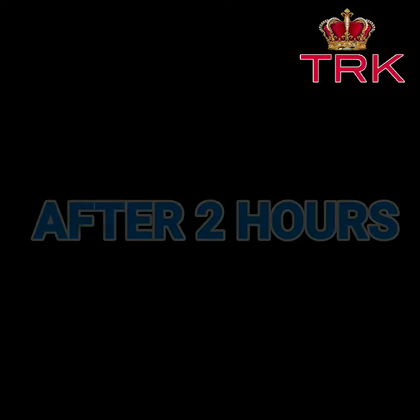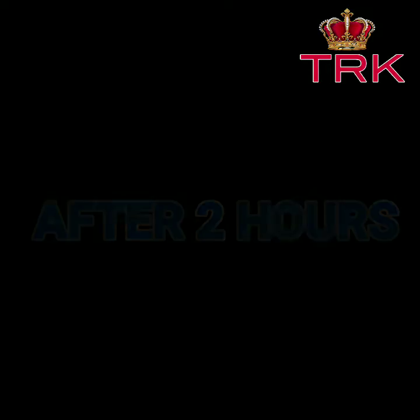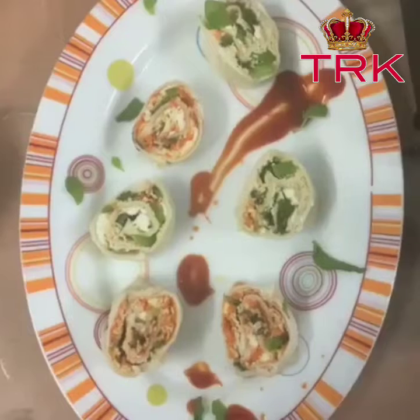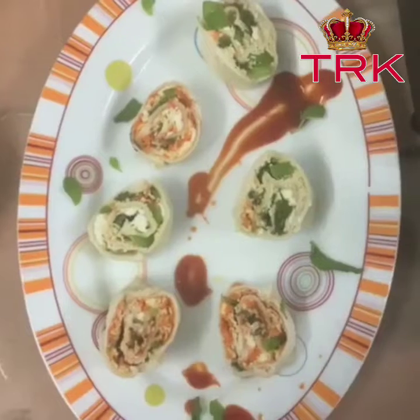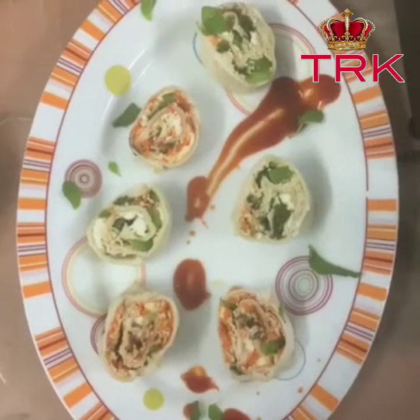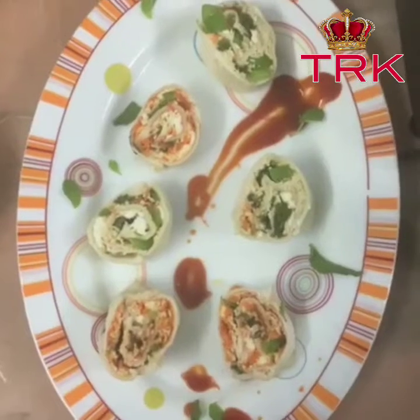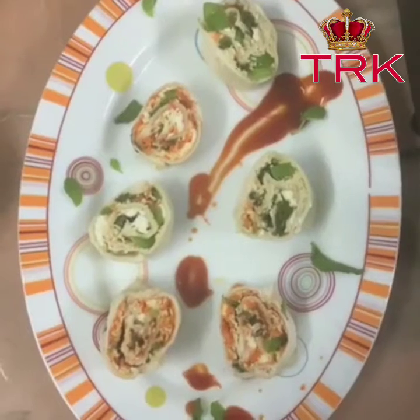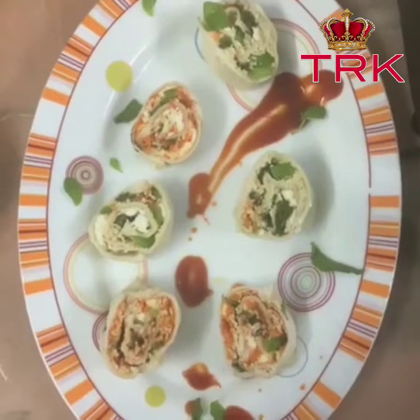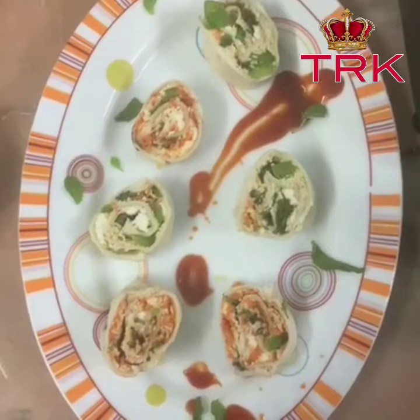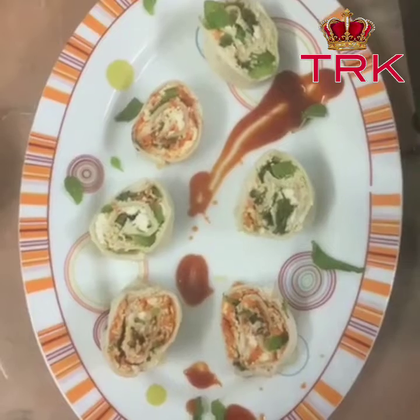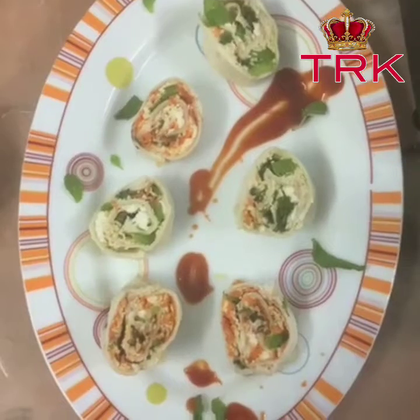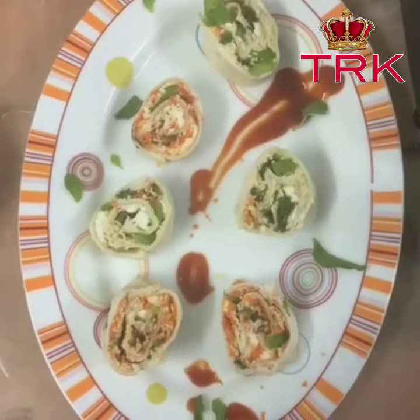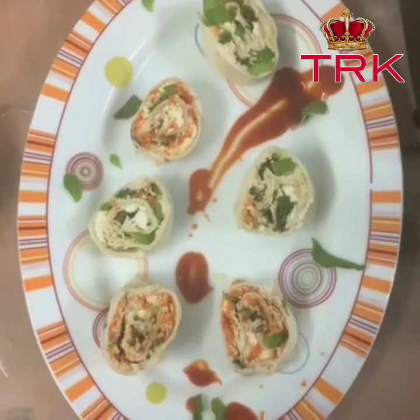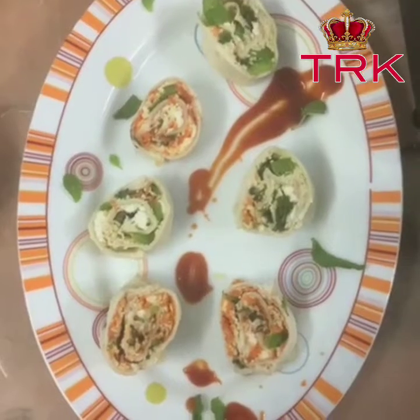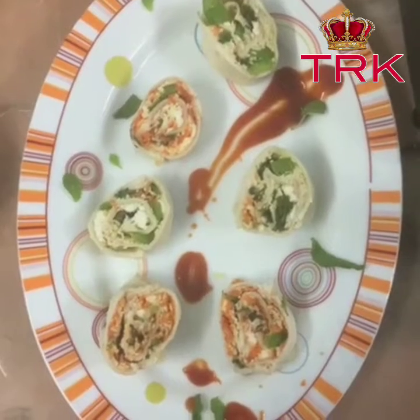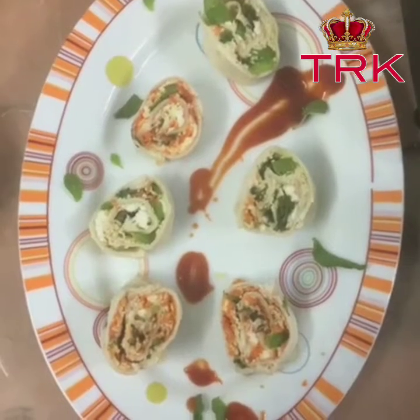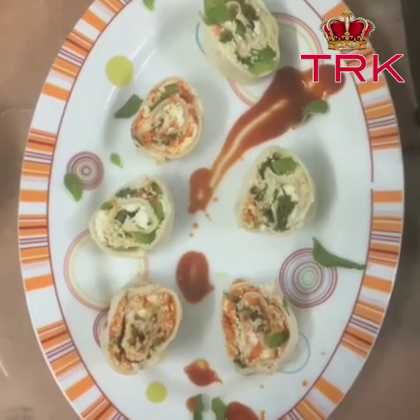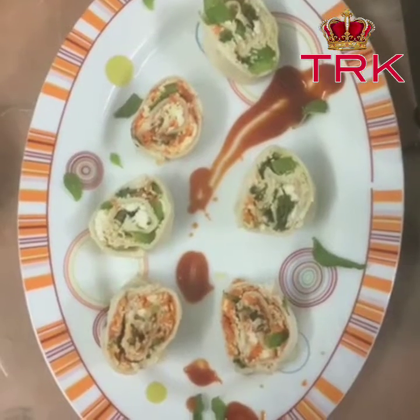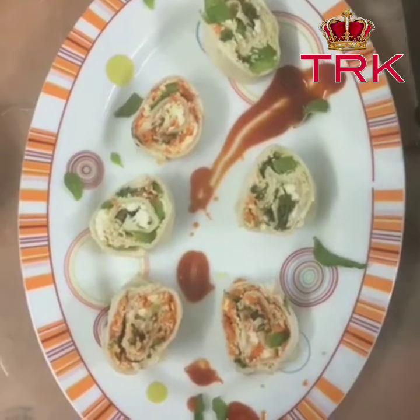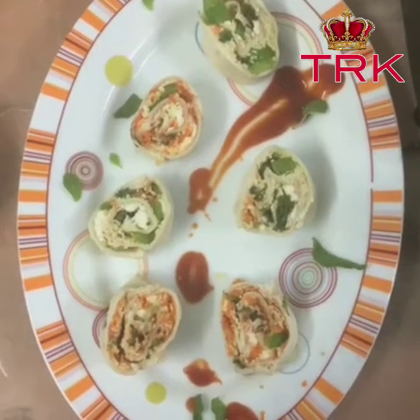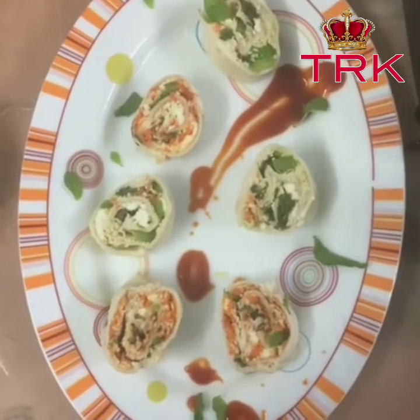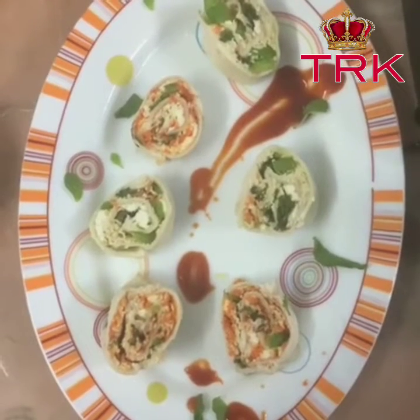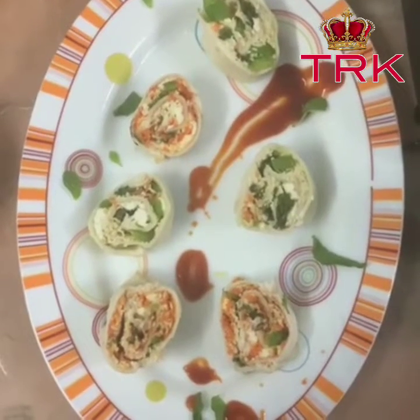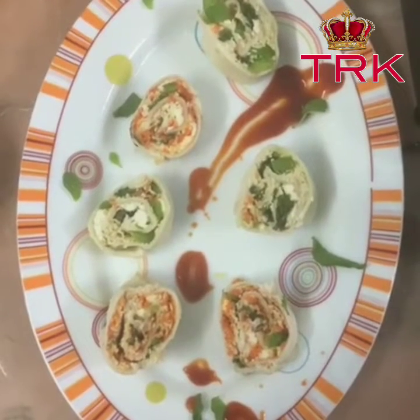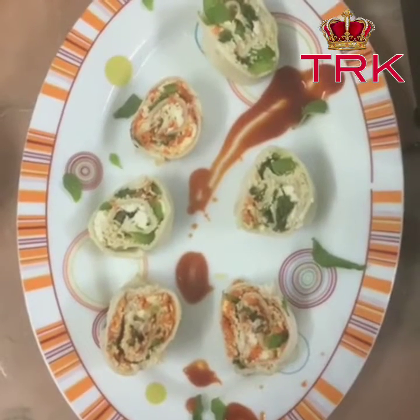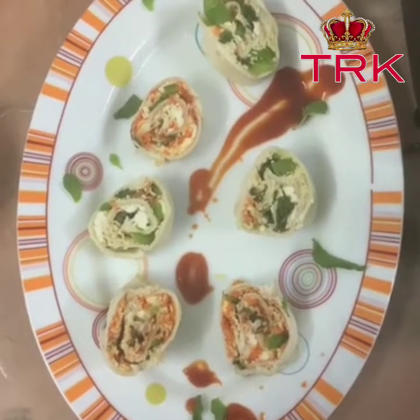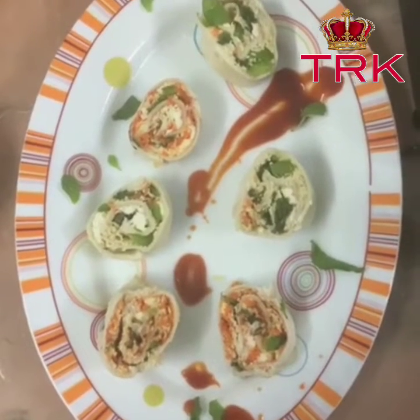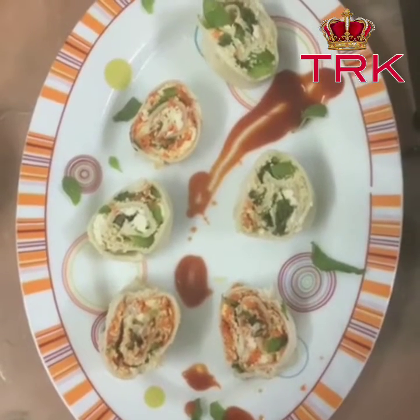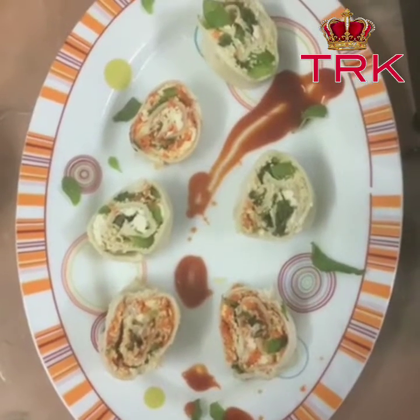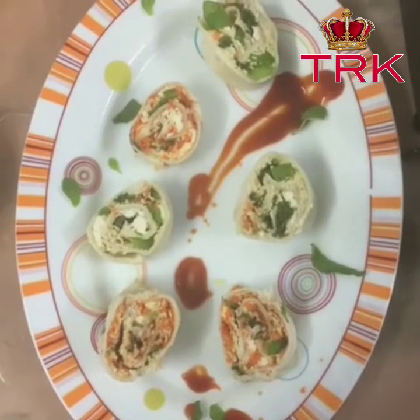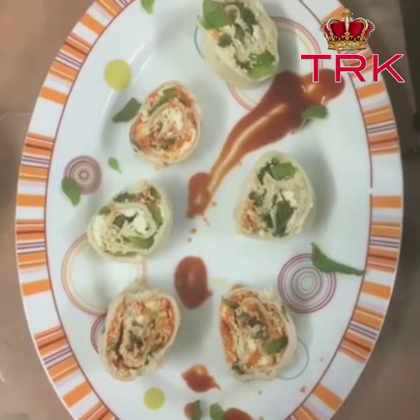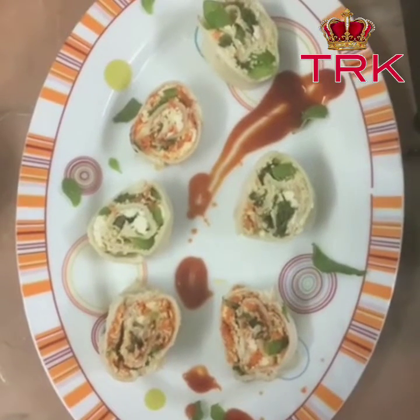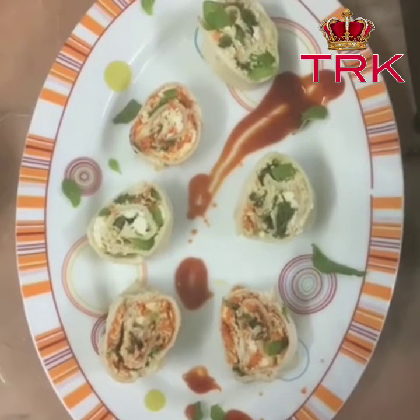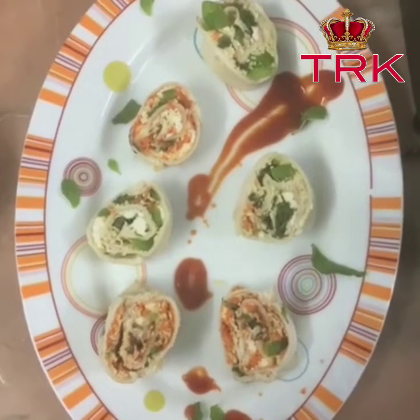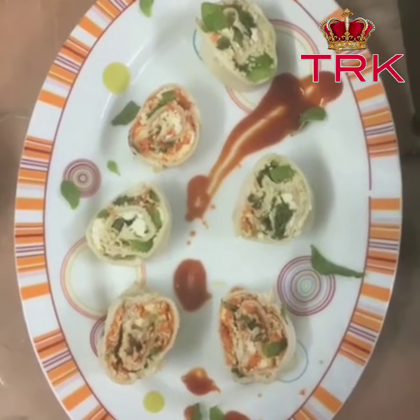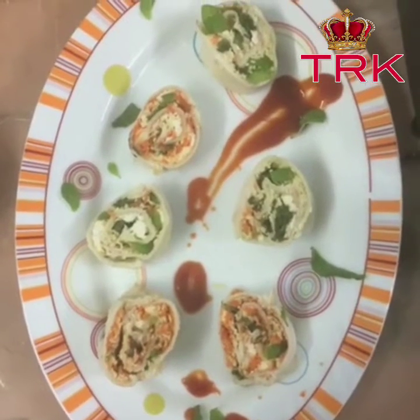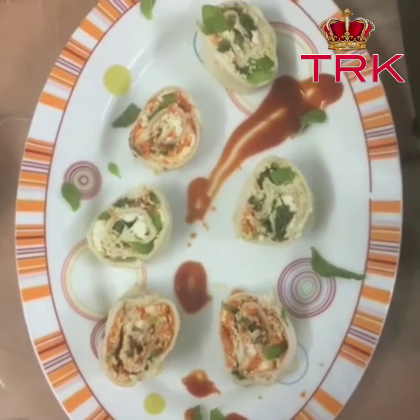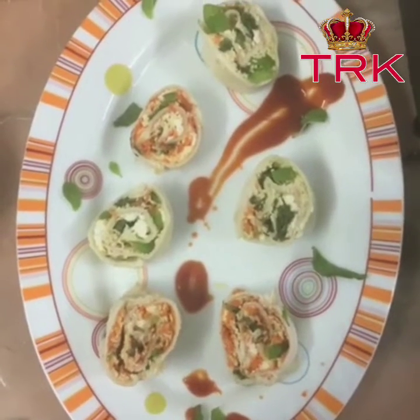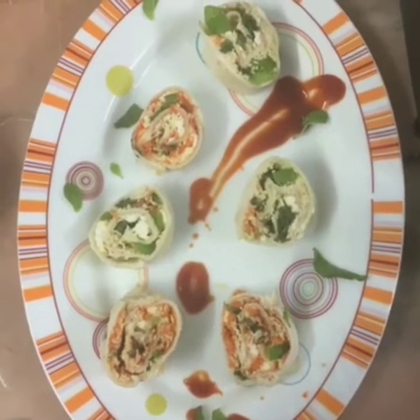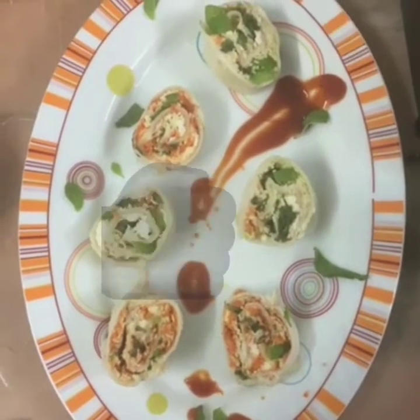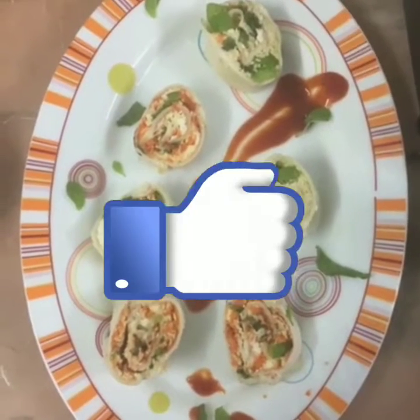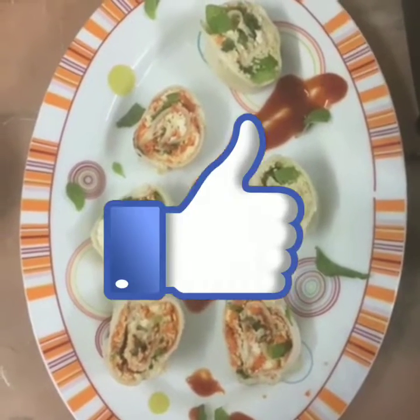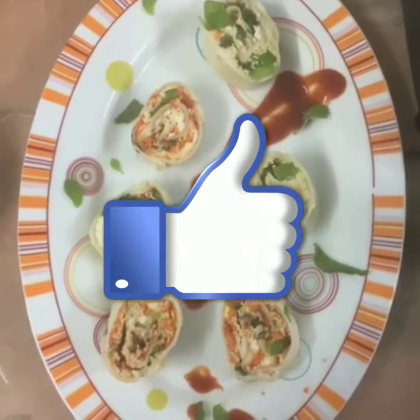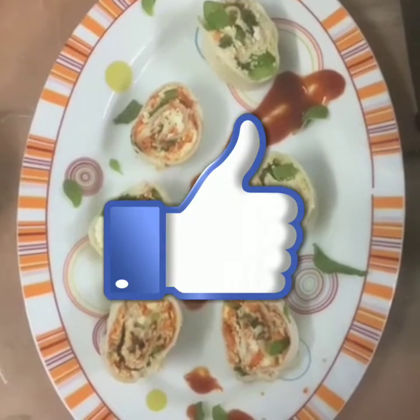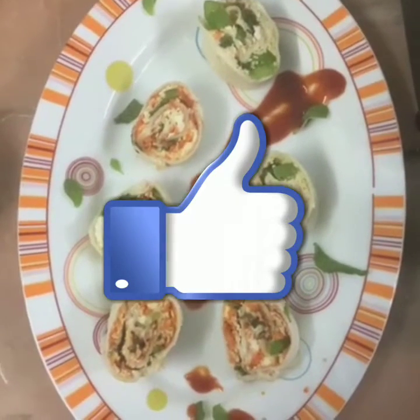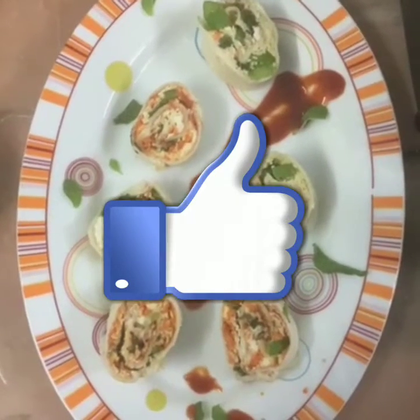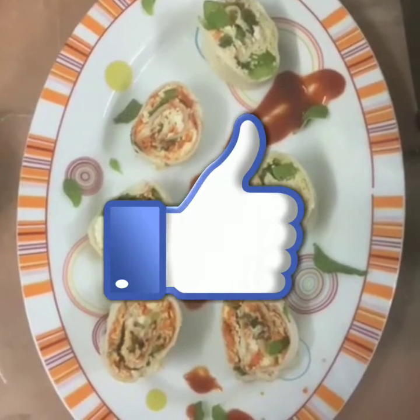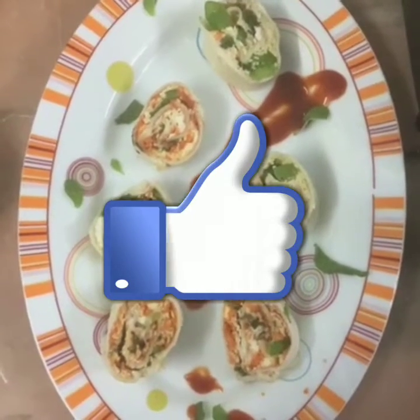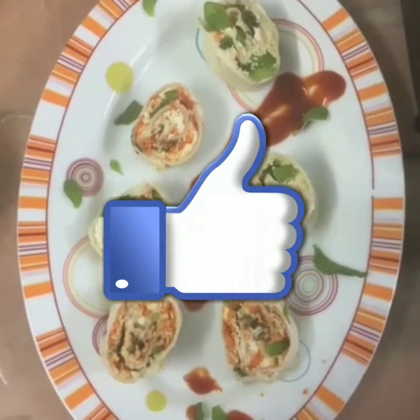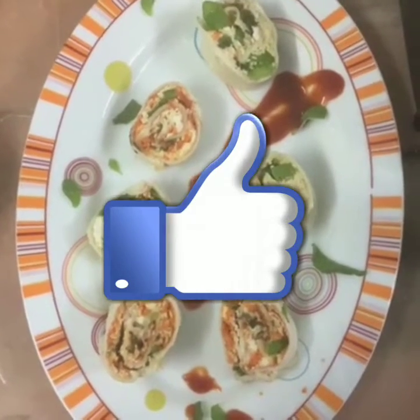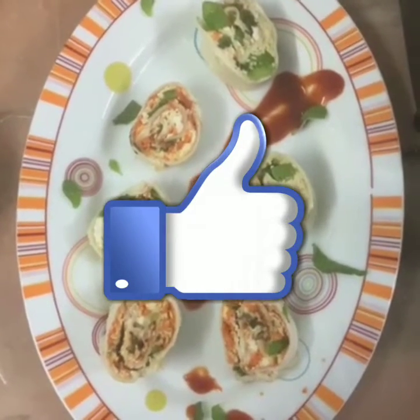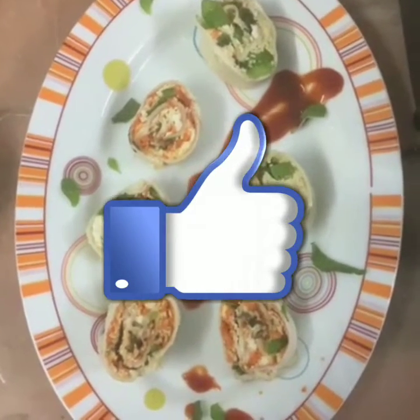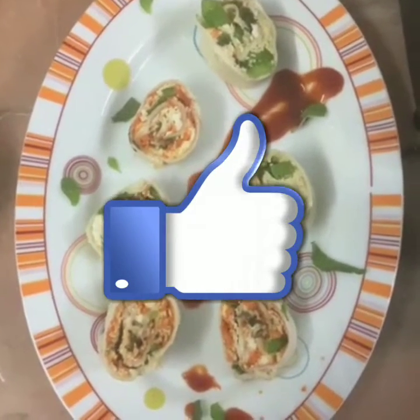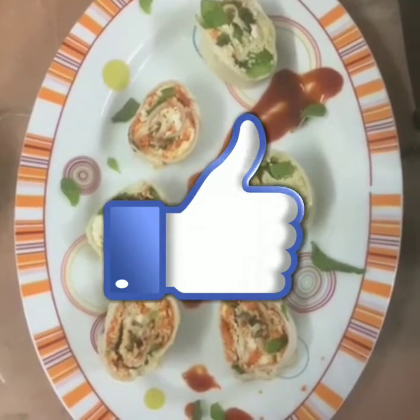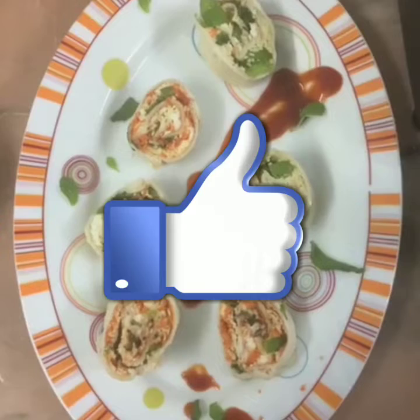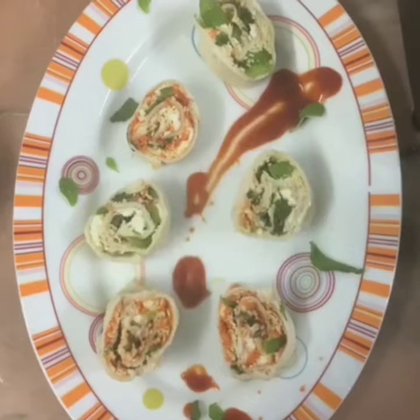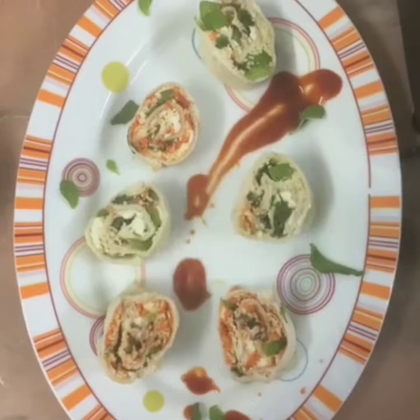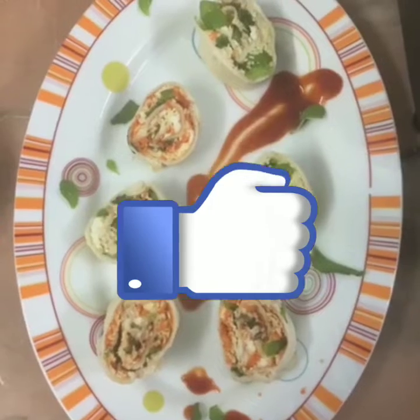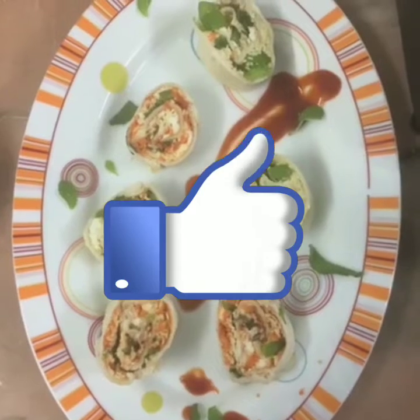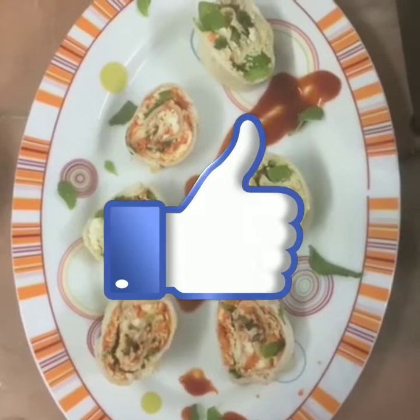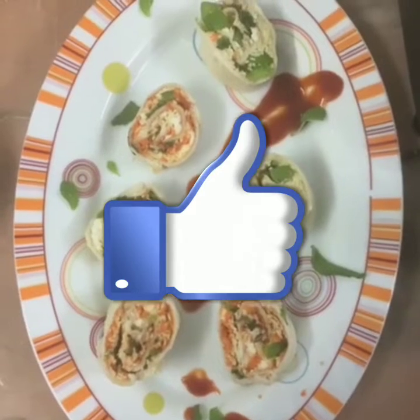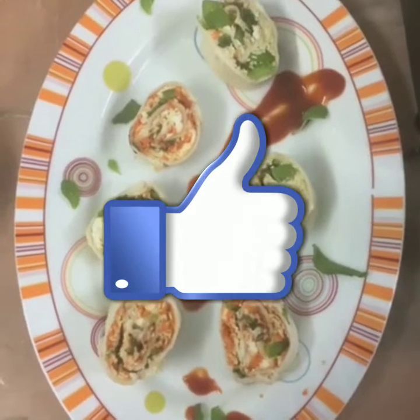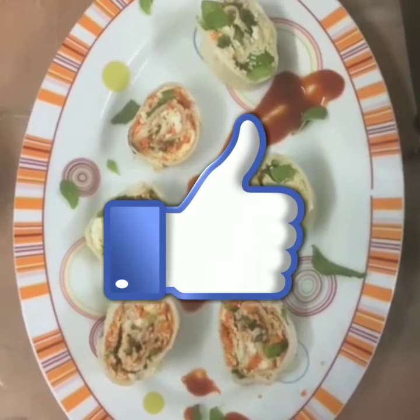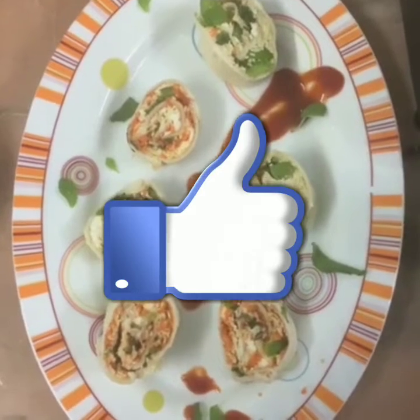It's looking so yummy and delicious! If you like this video, please like, share, and subscribe.